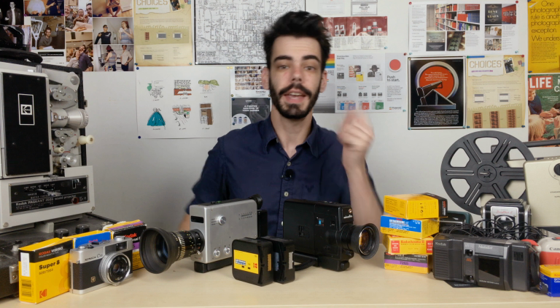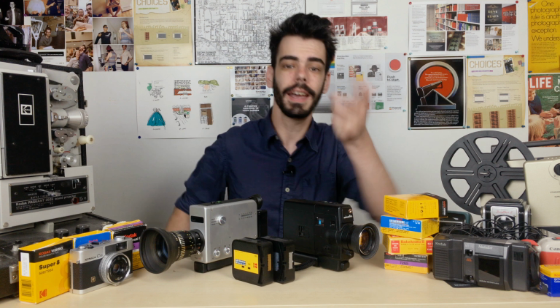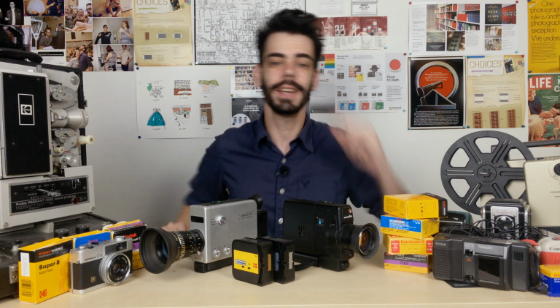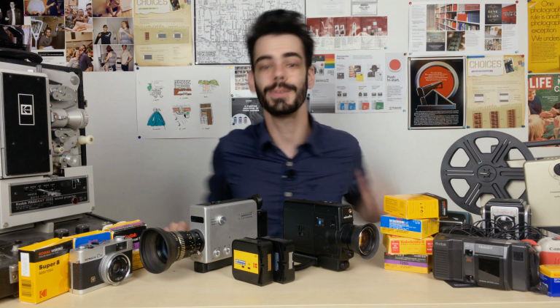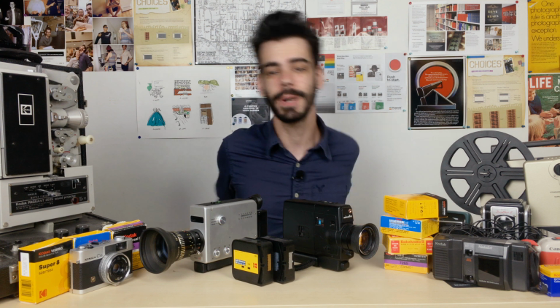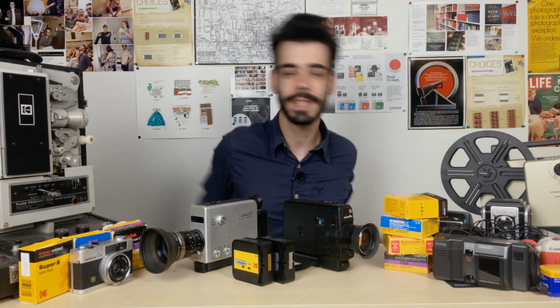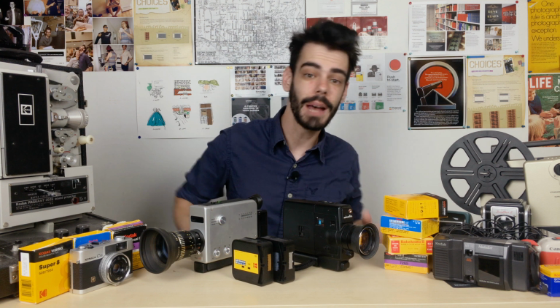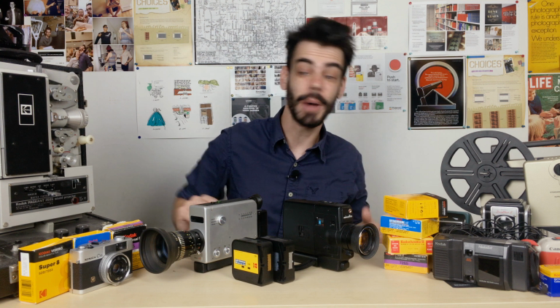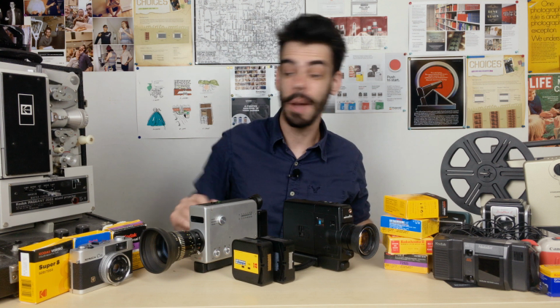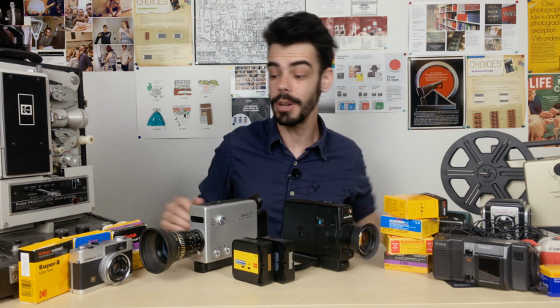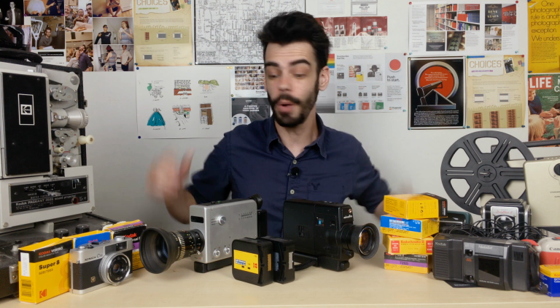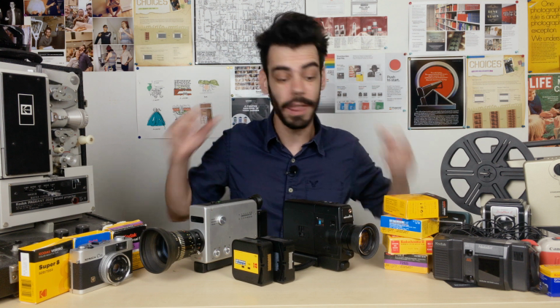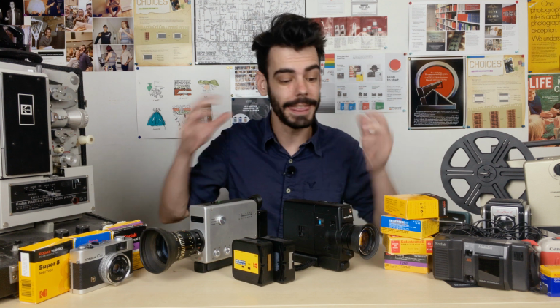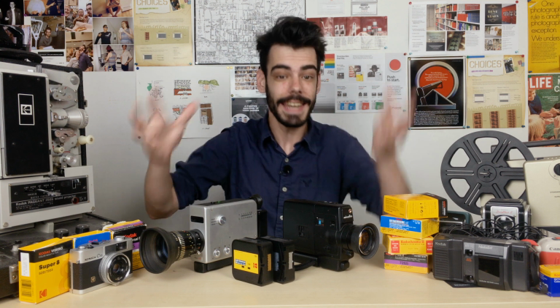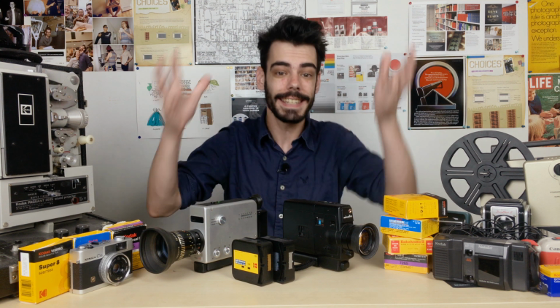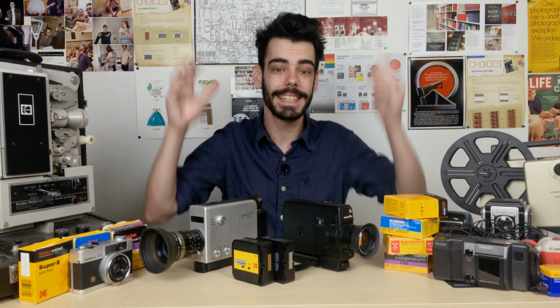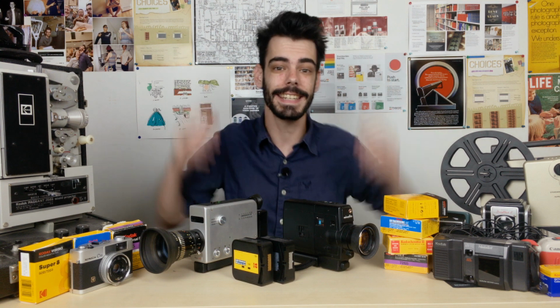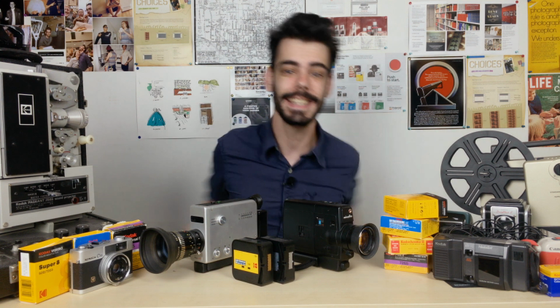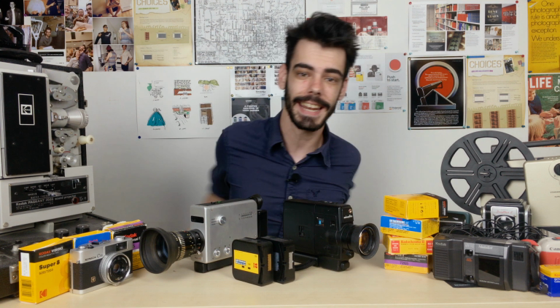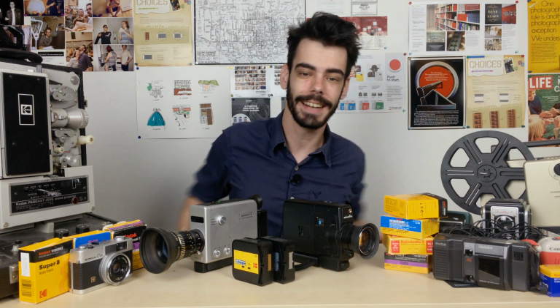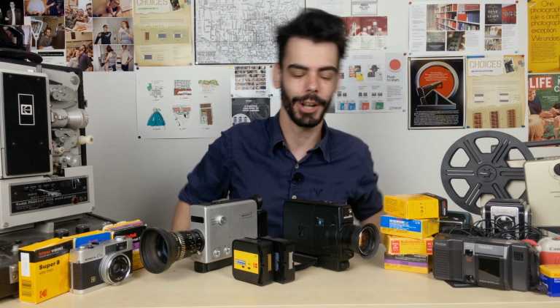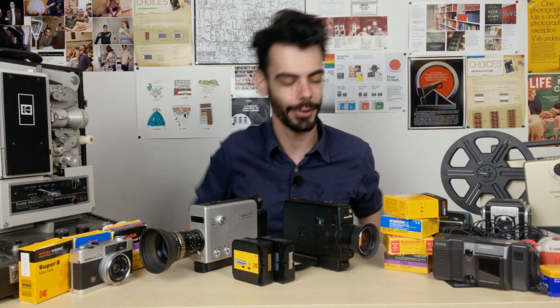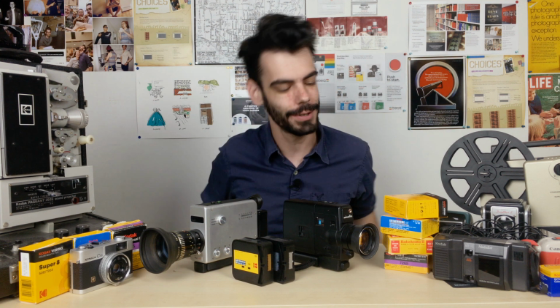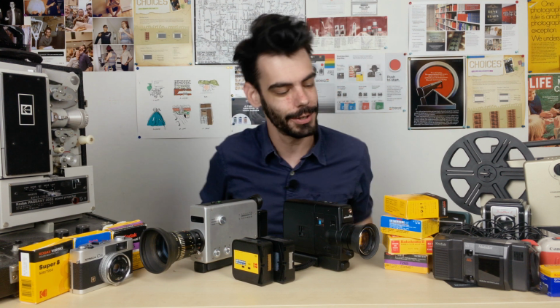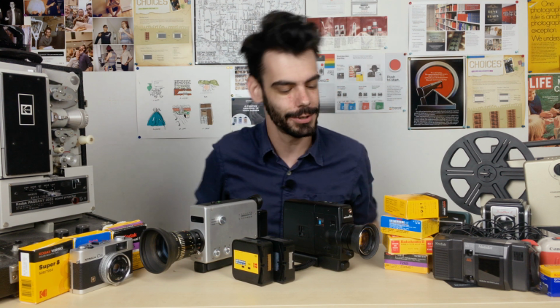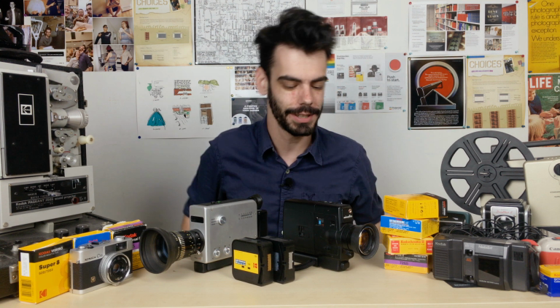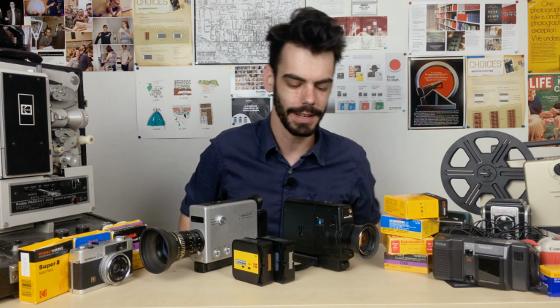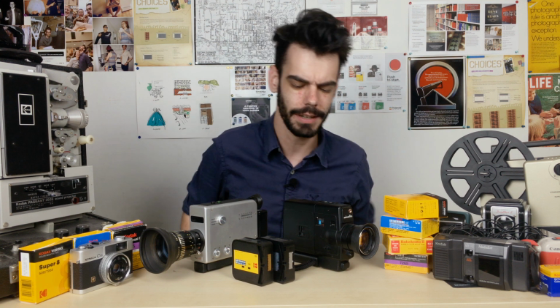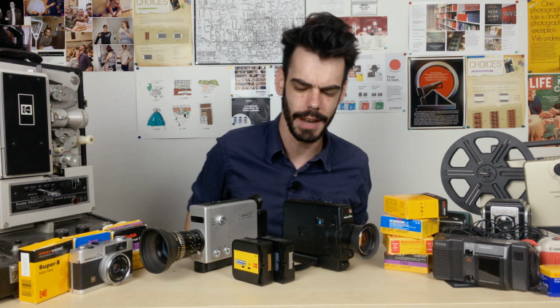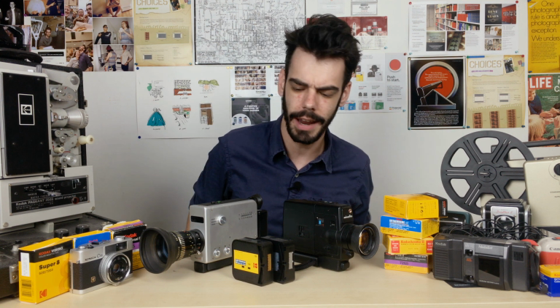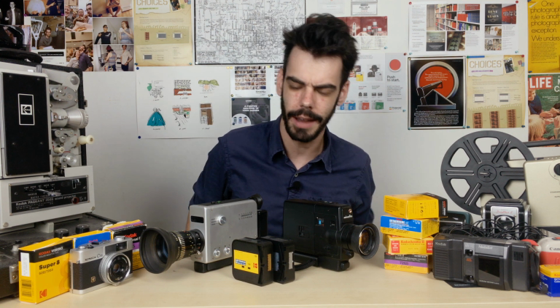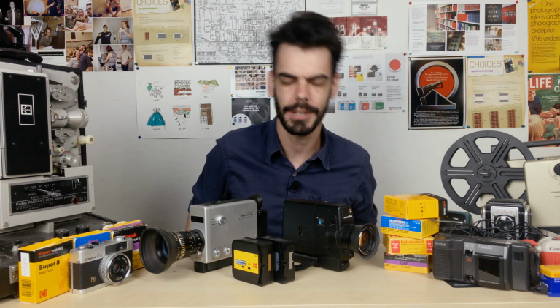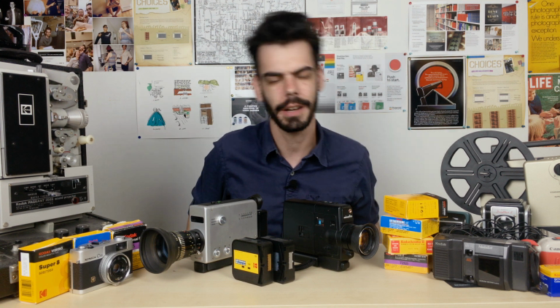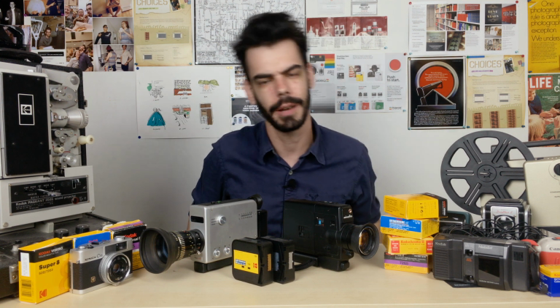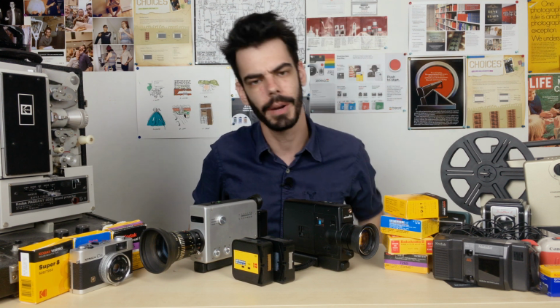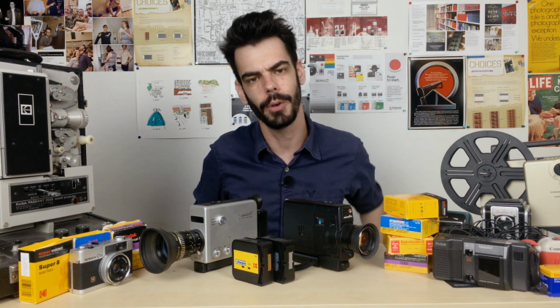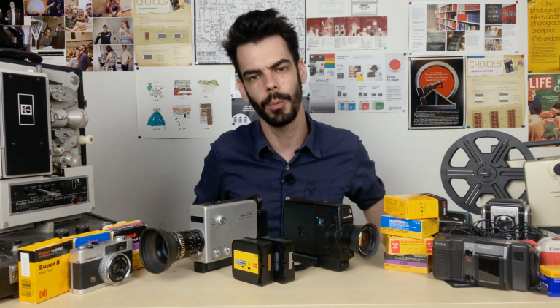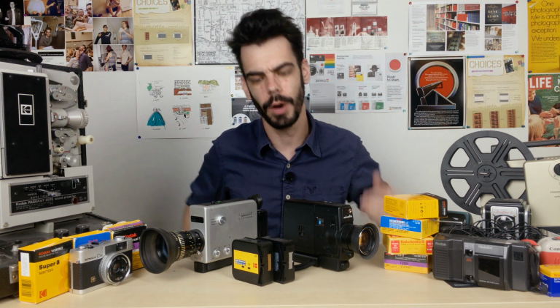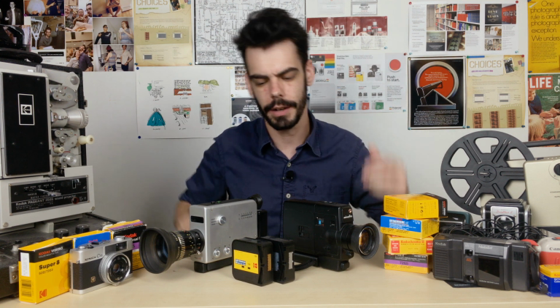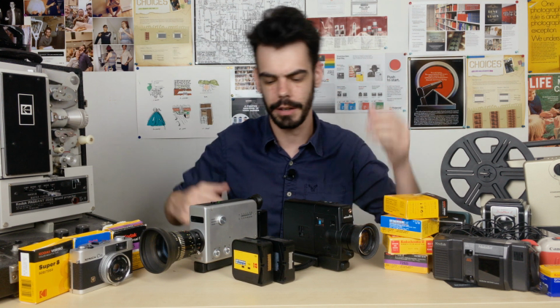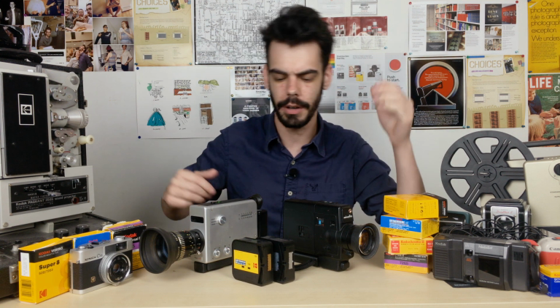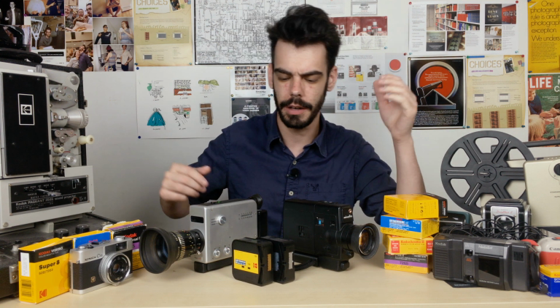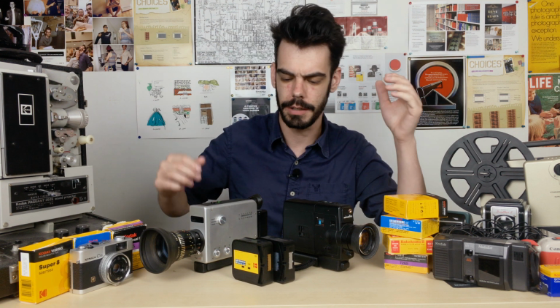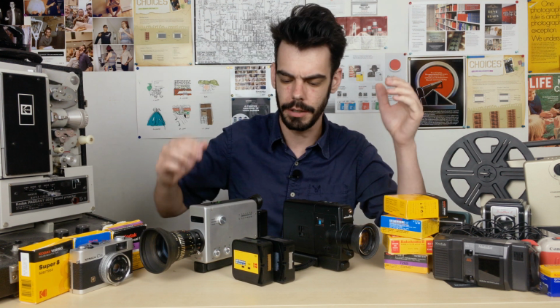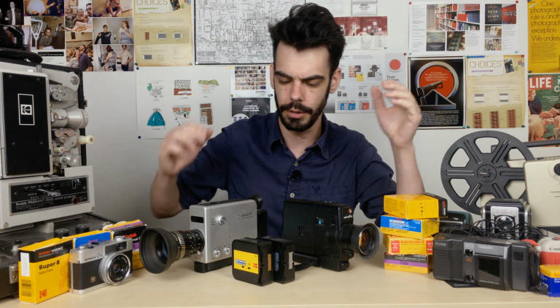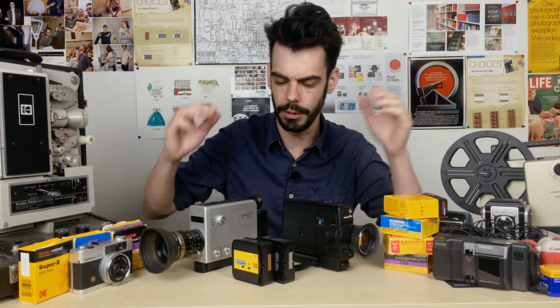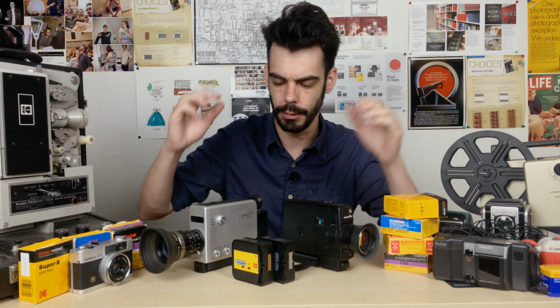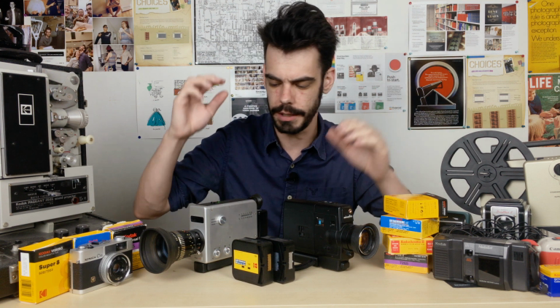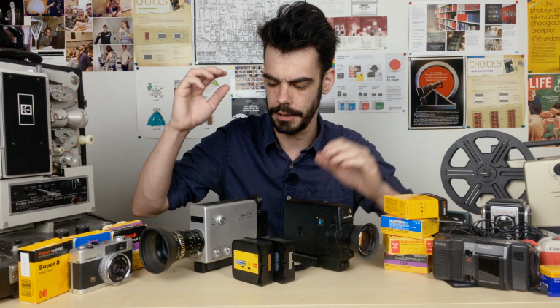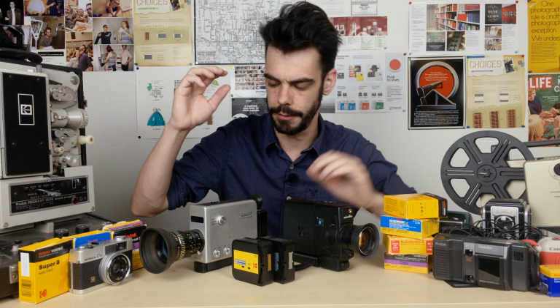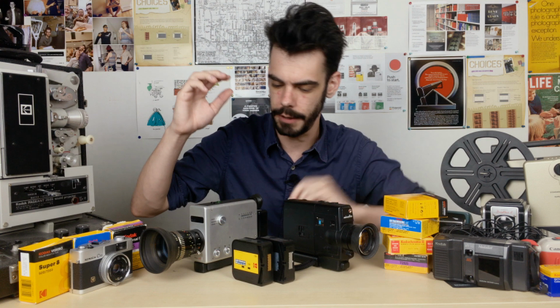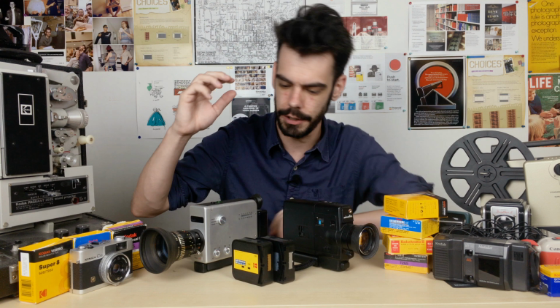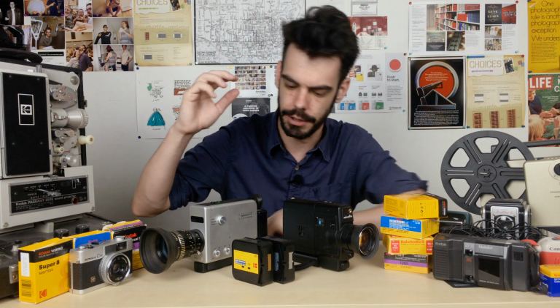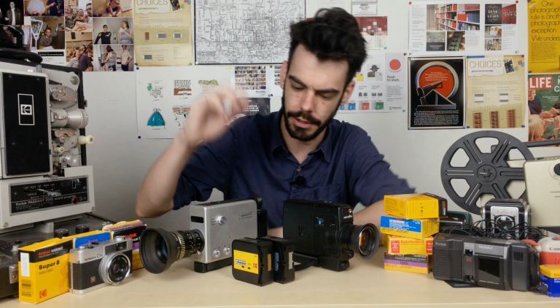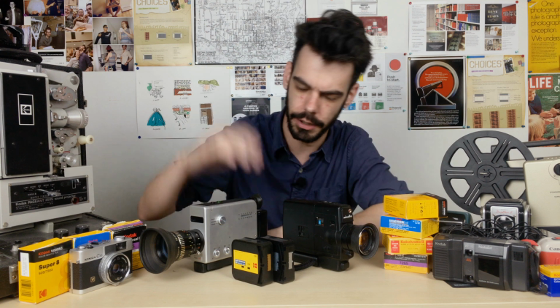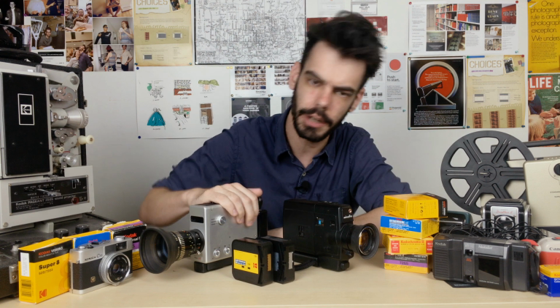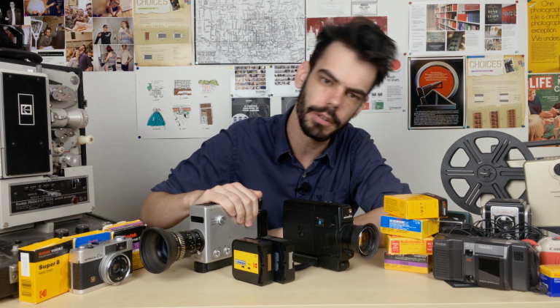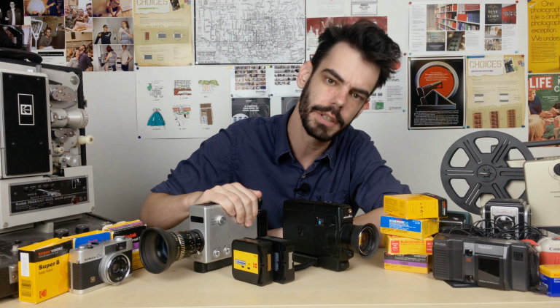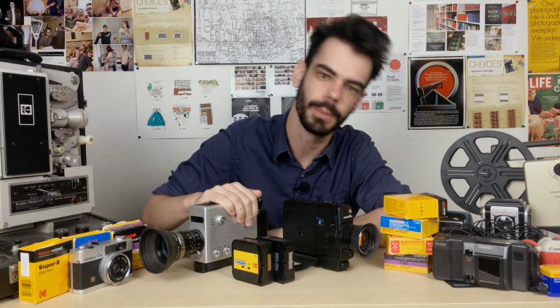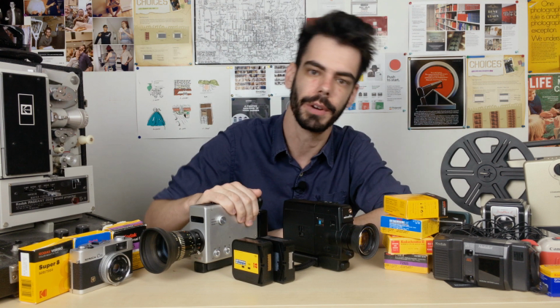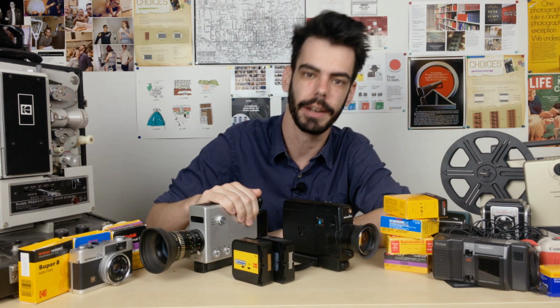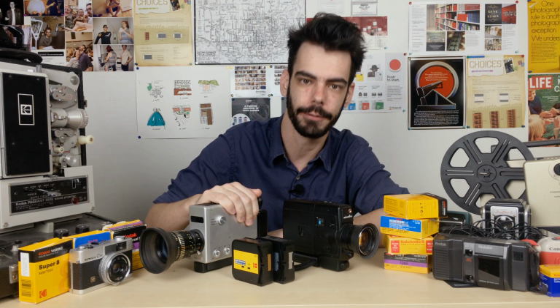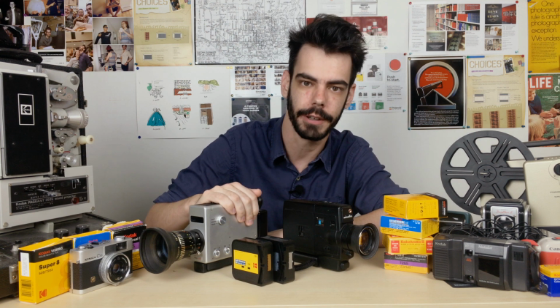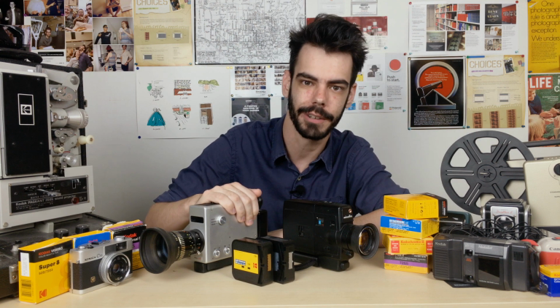Hey guys, what's up? I'm Noah, this is Analog Resurgence, and today I'm talking about what you can do once you finish shooting your Super 8 film.